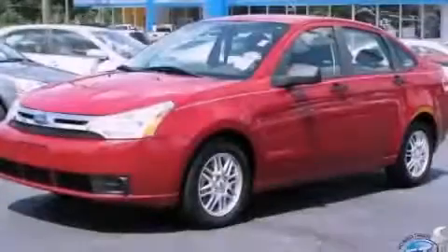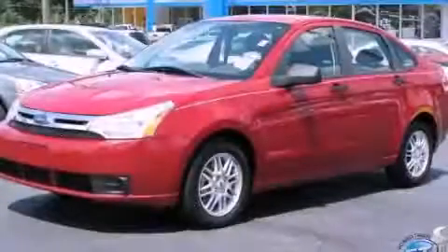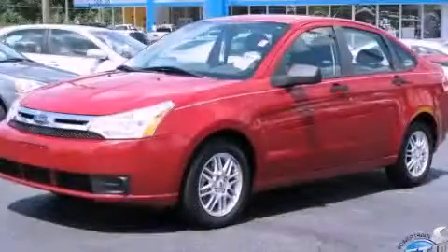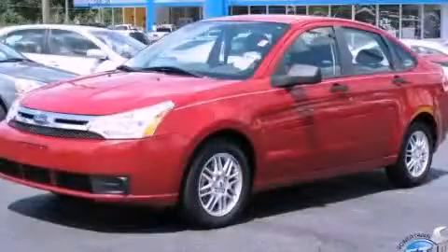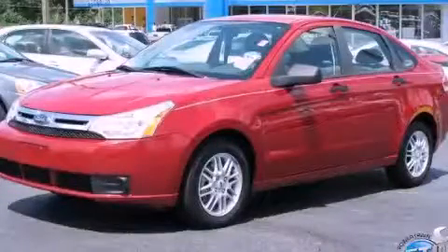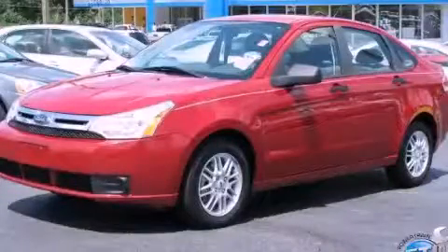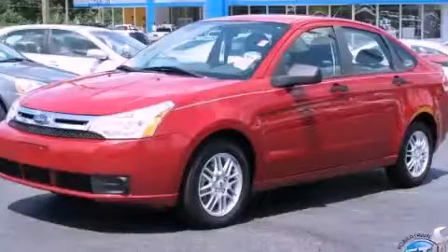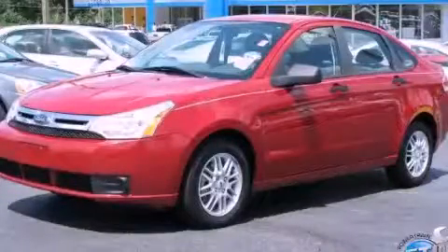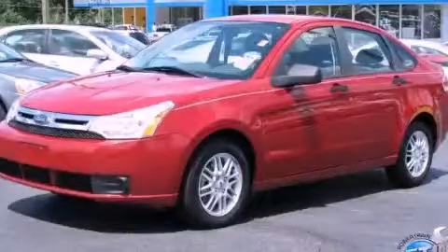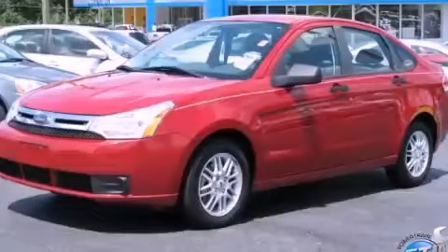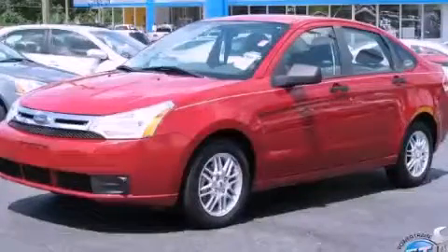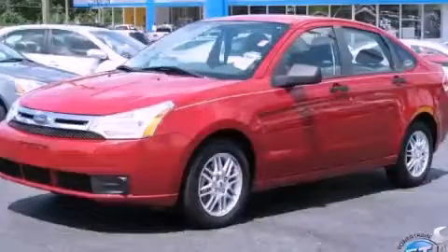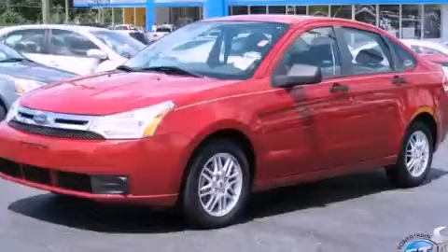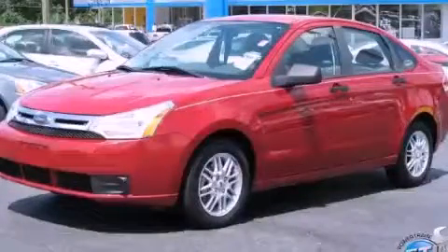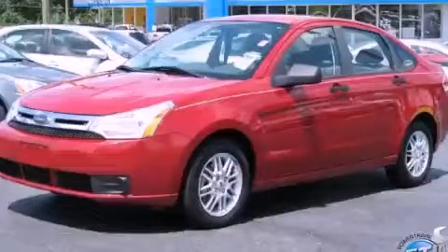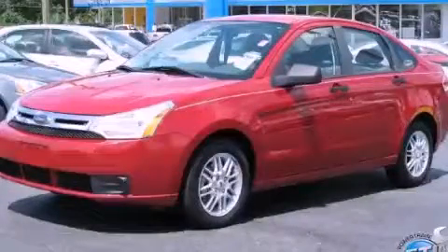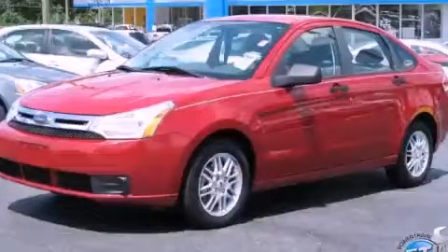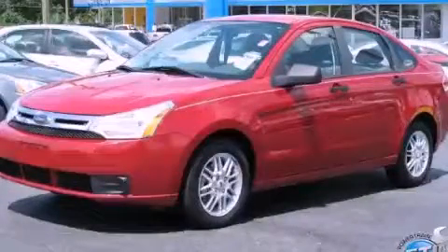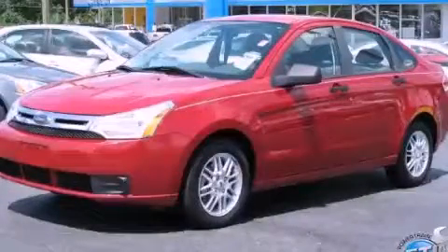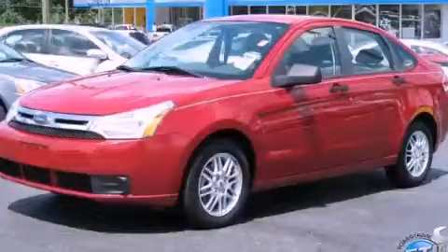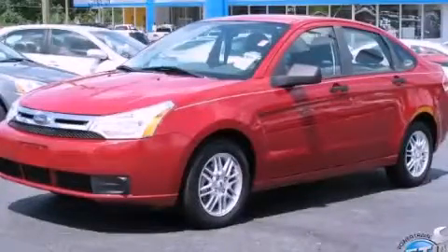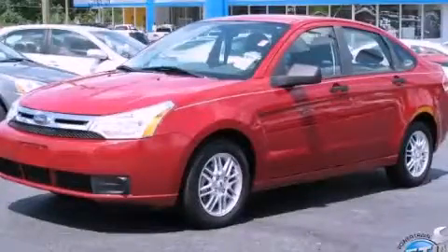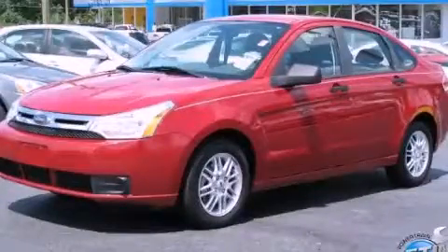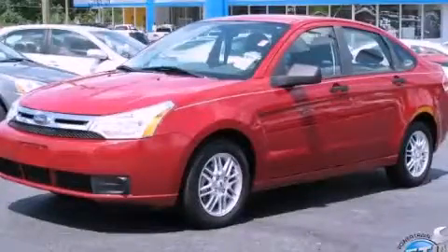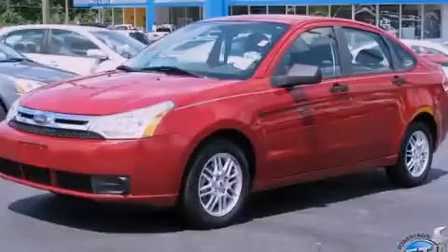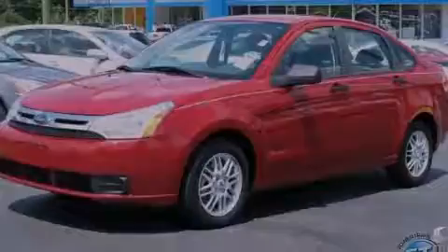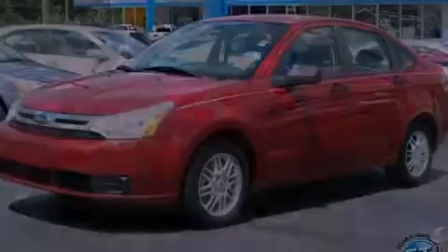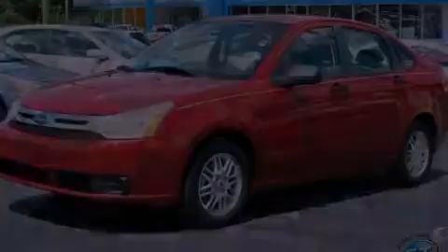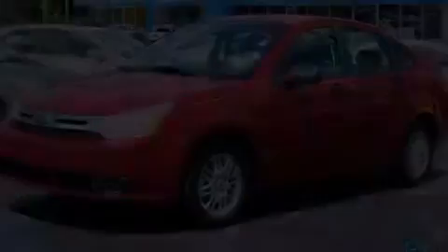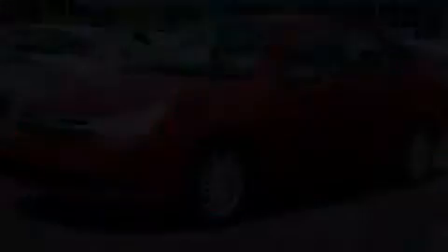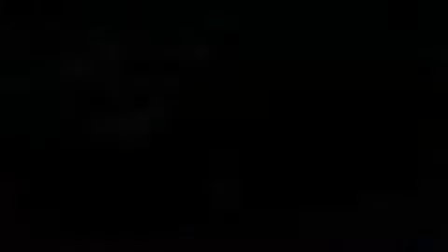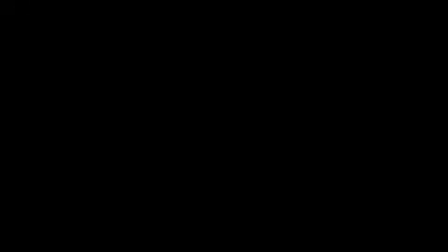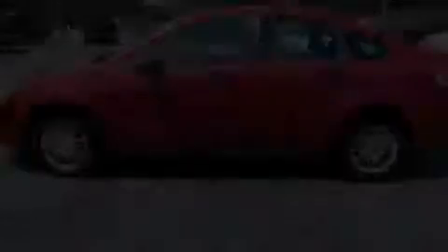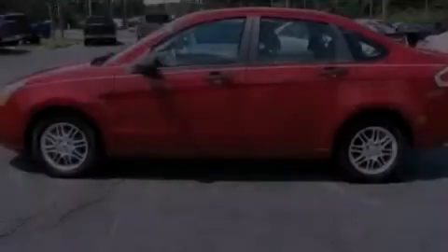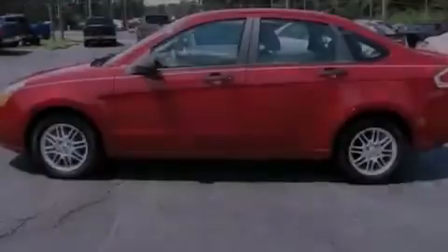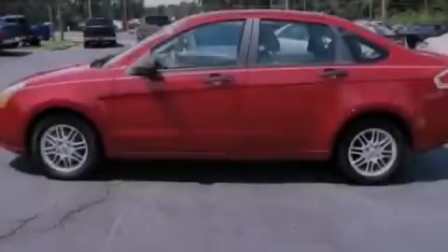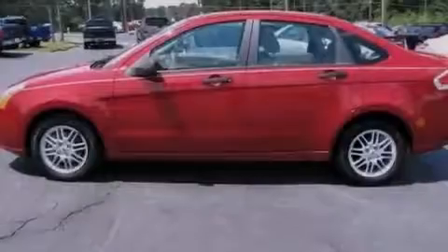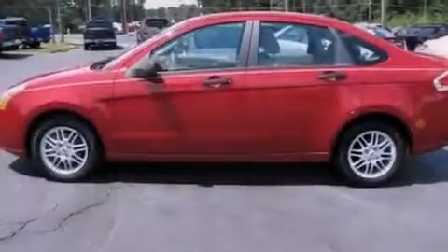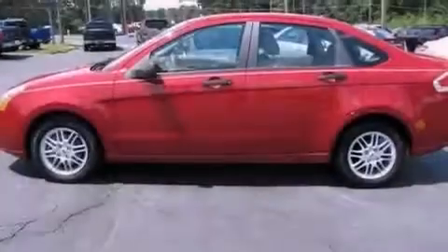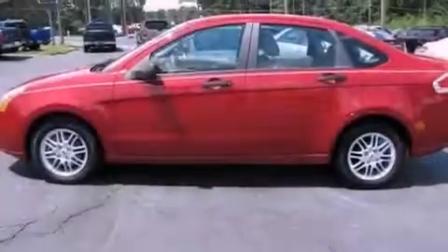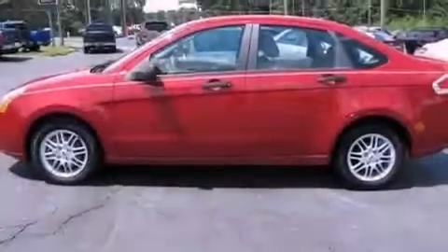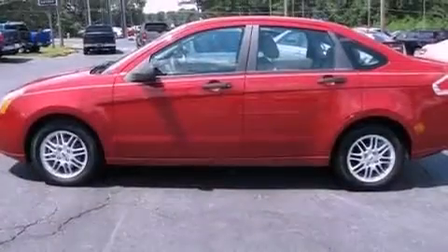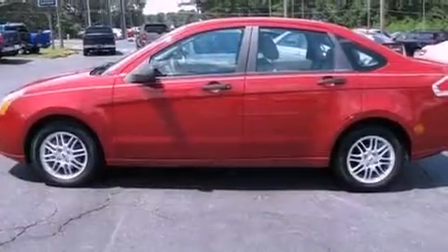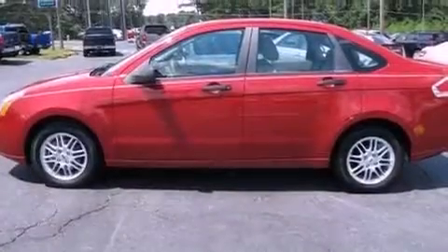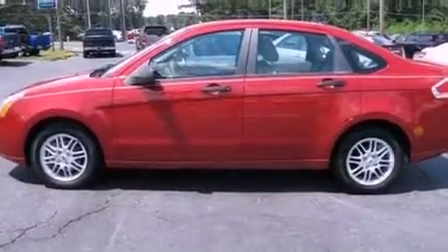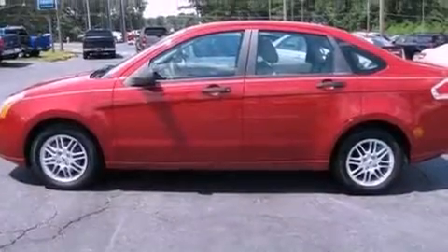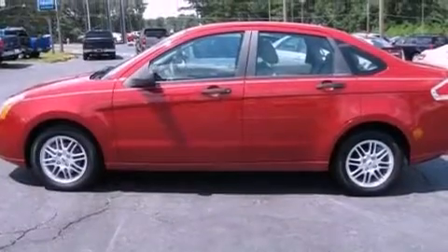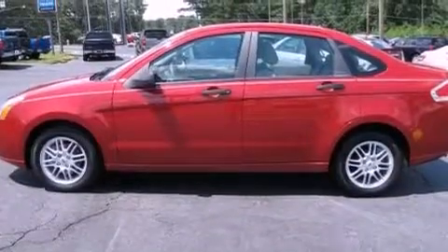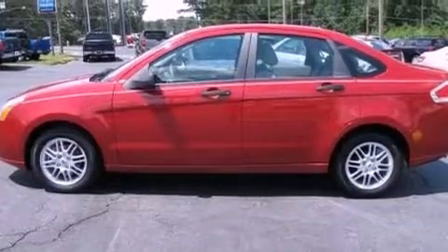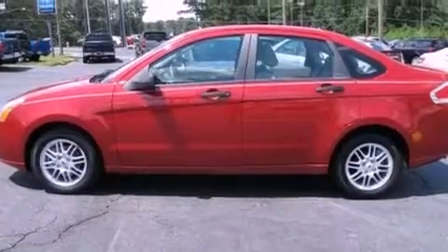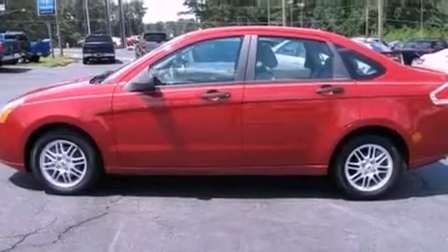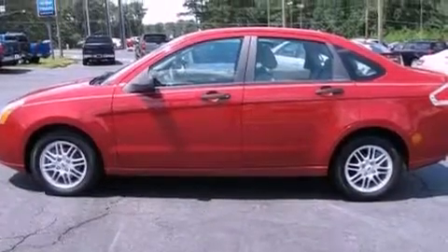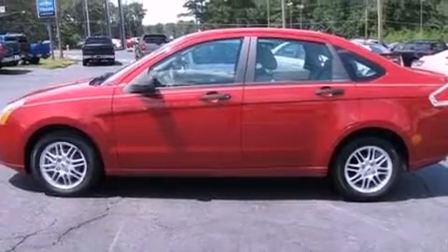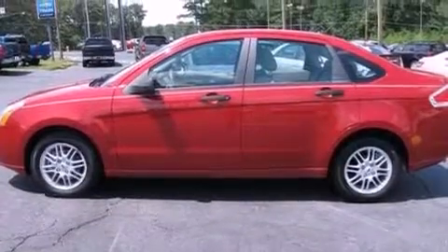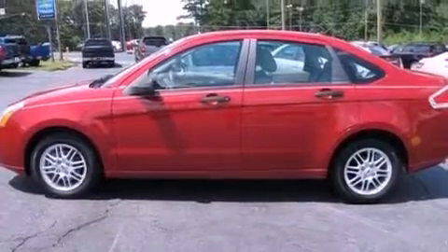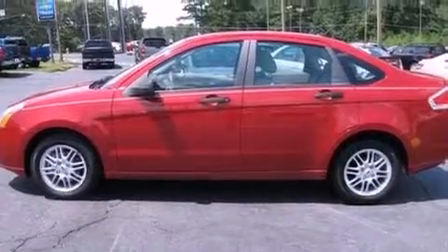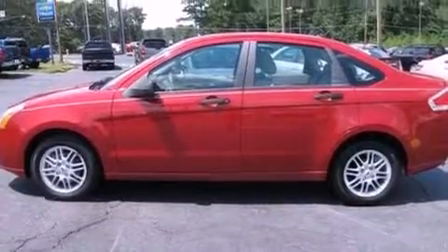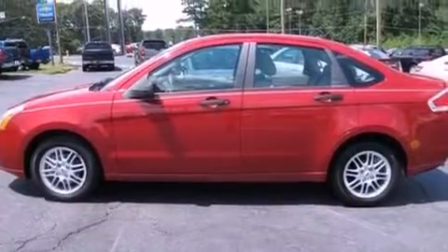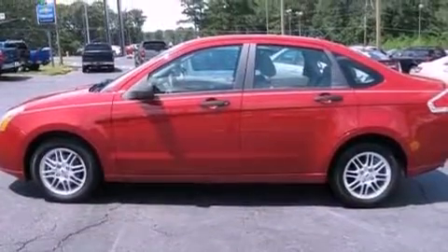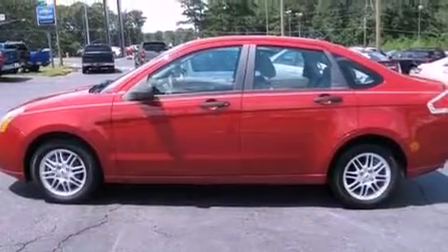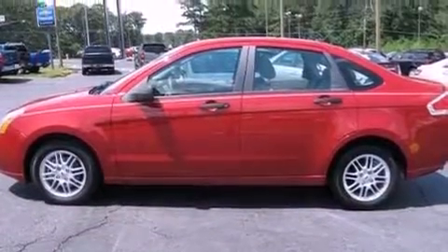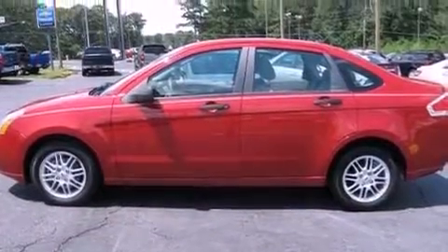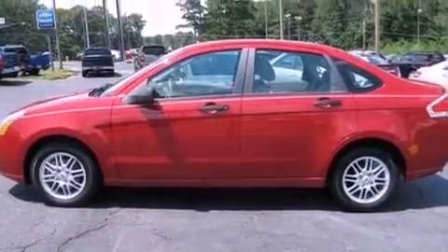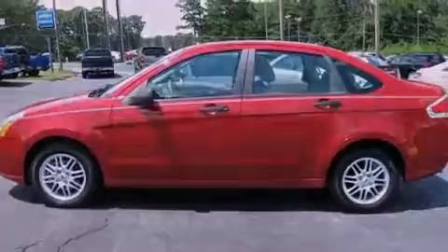This is a 2009 Ford Focus. It has a 2.0-liter, four-cylinder engine and a four-speed automatic transmission.